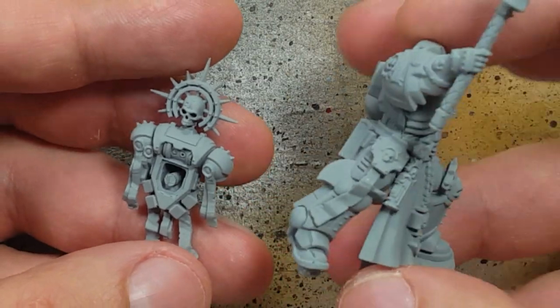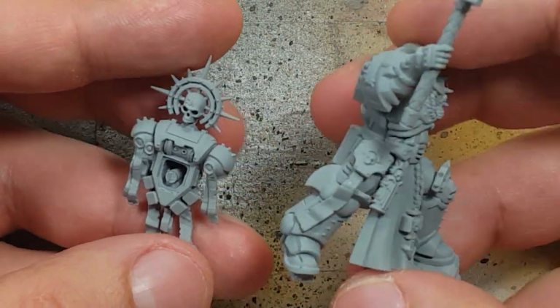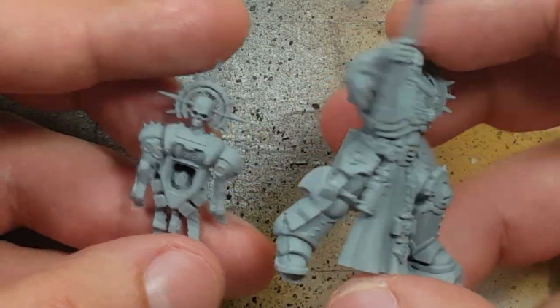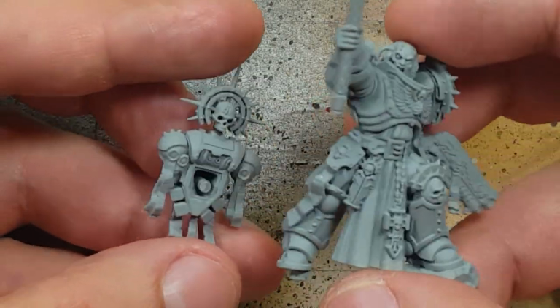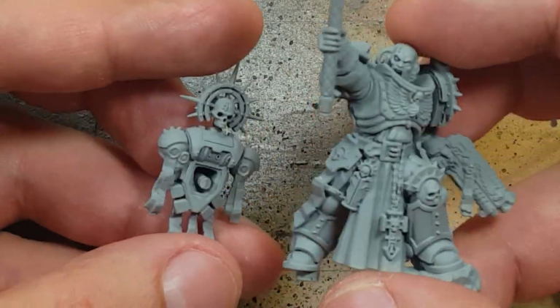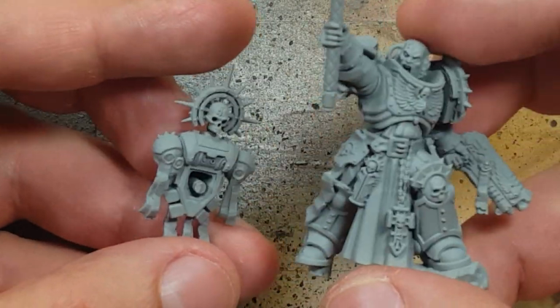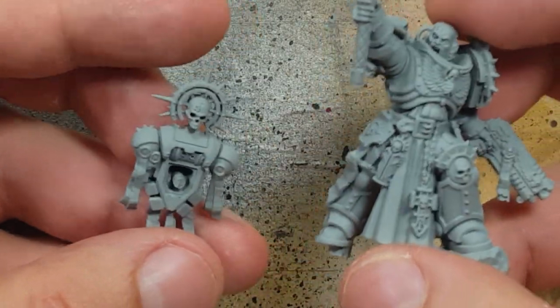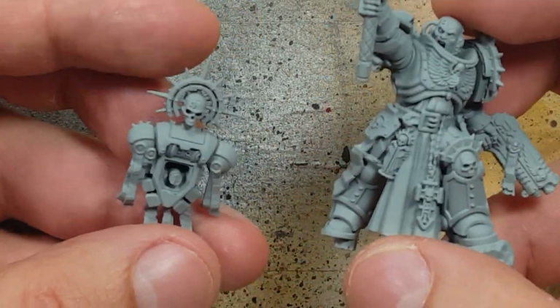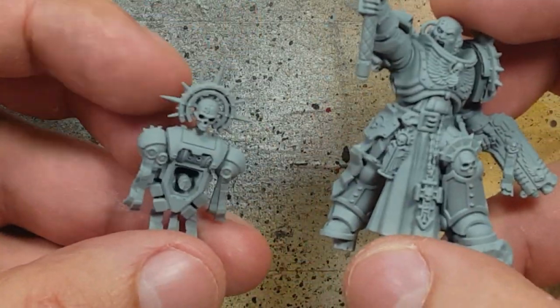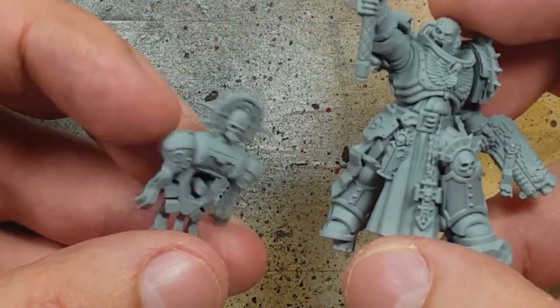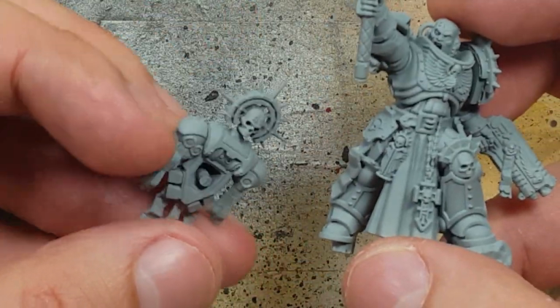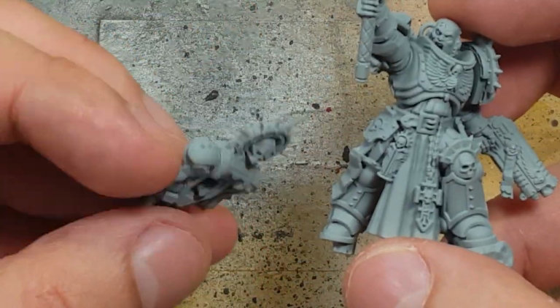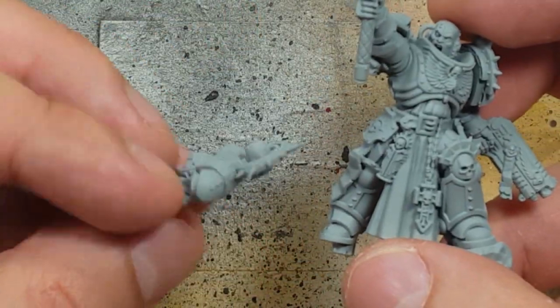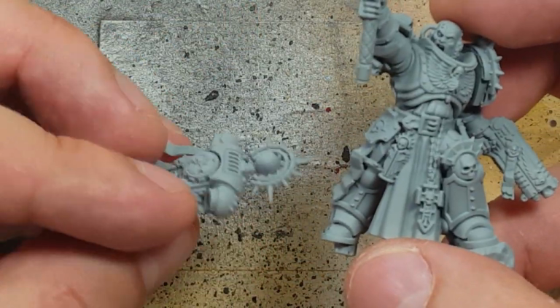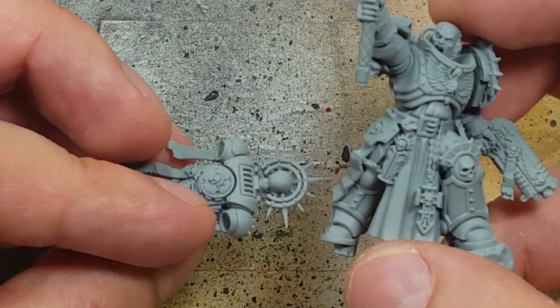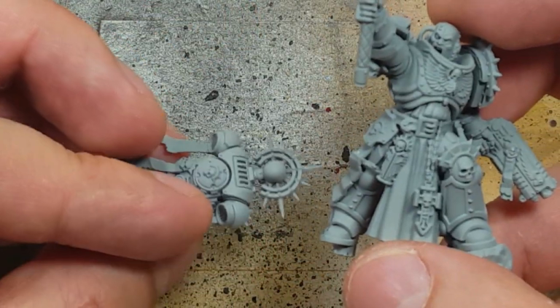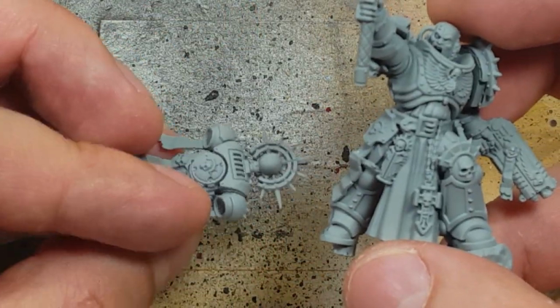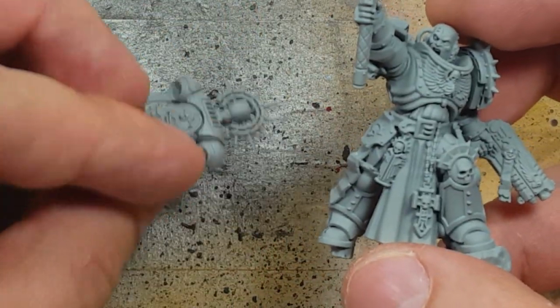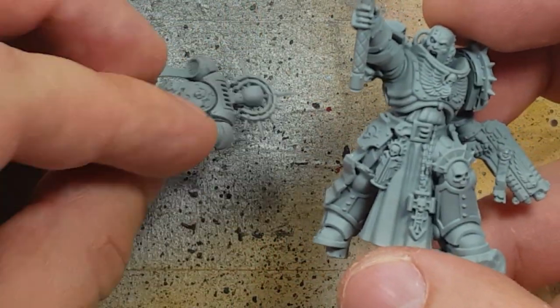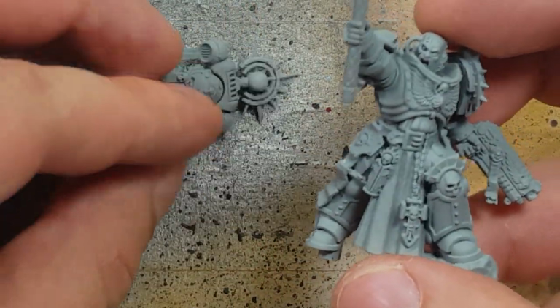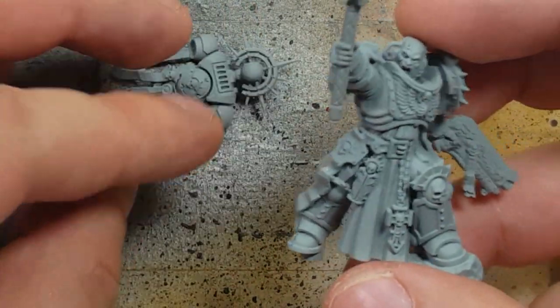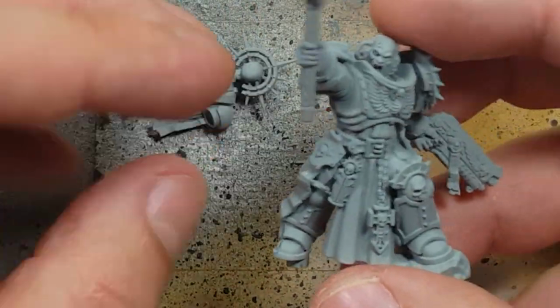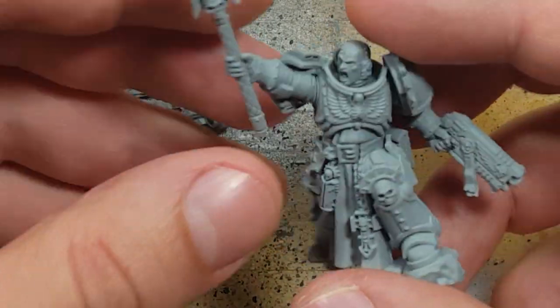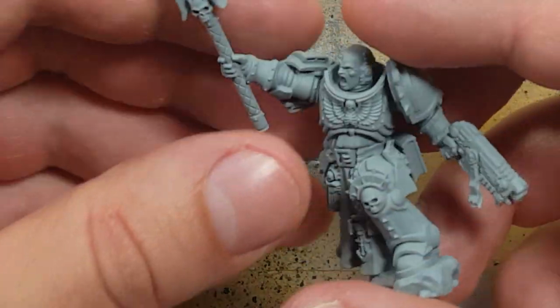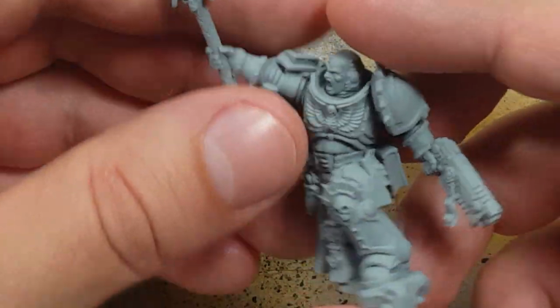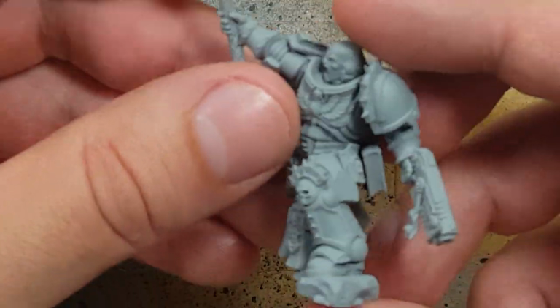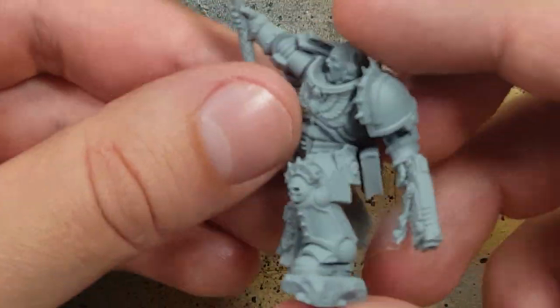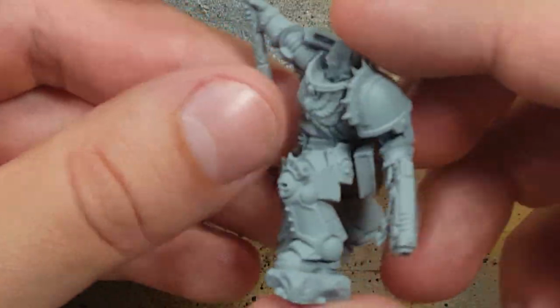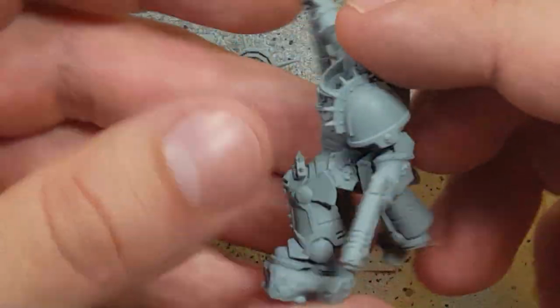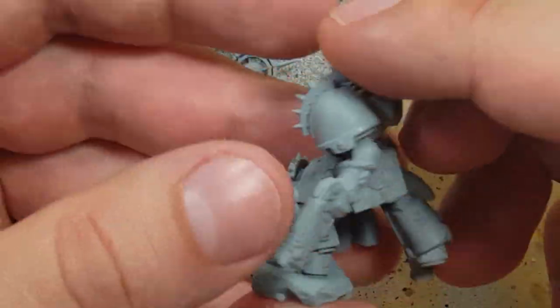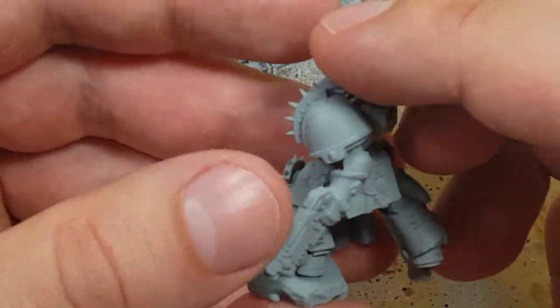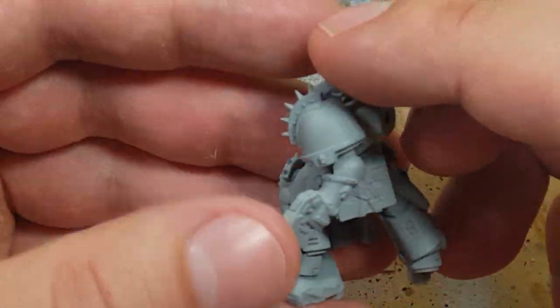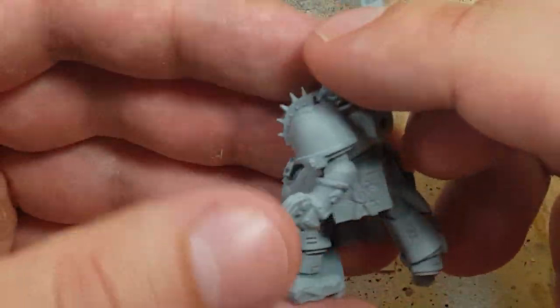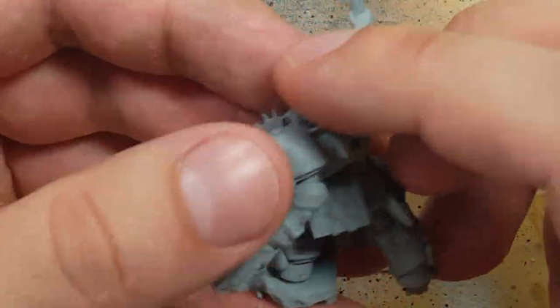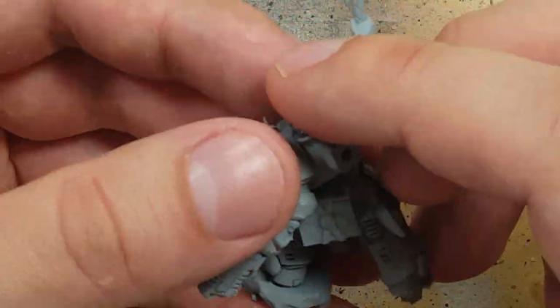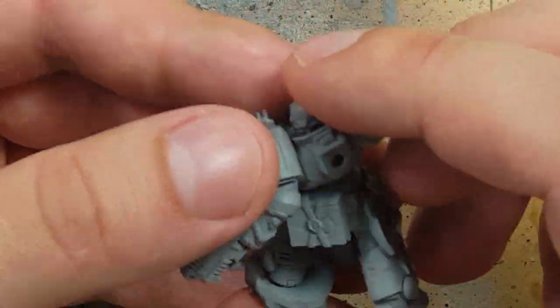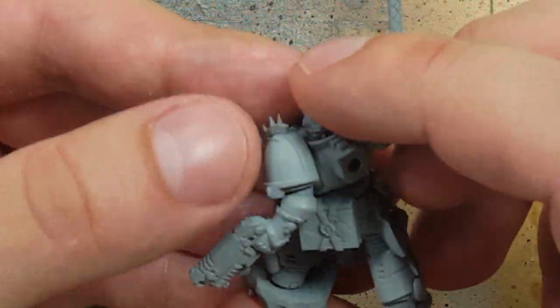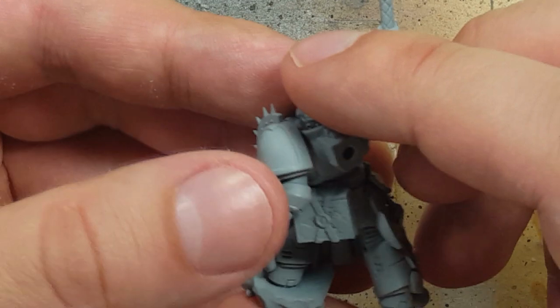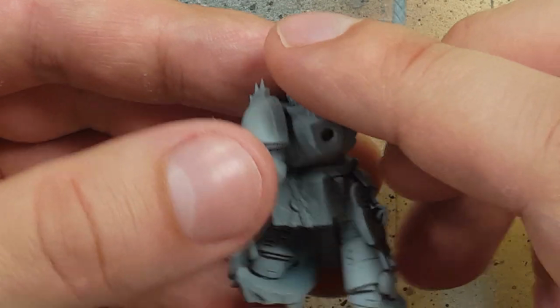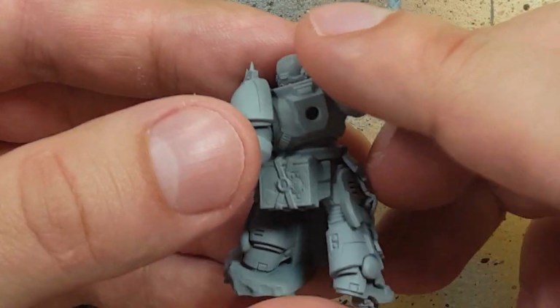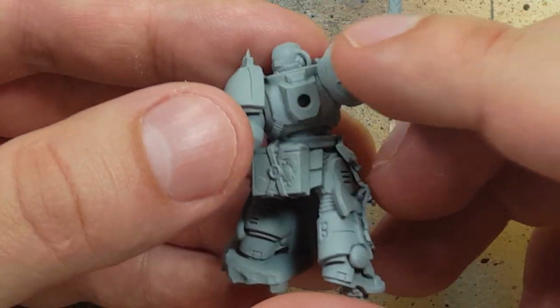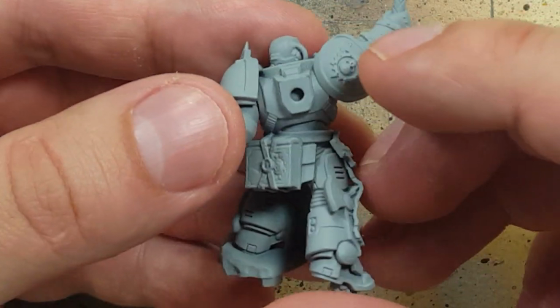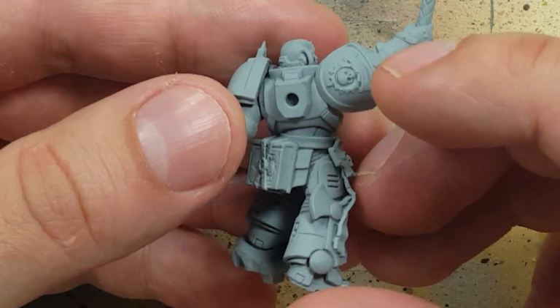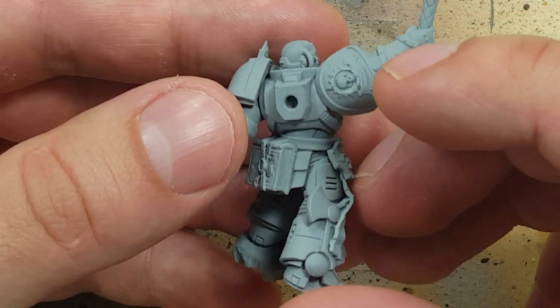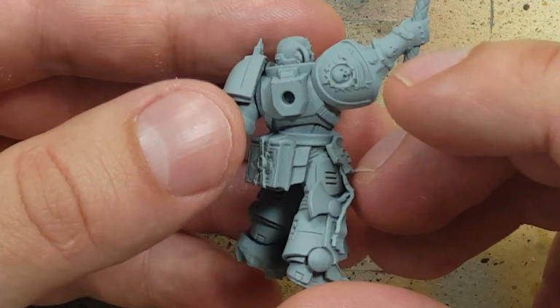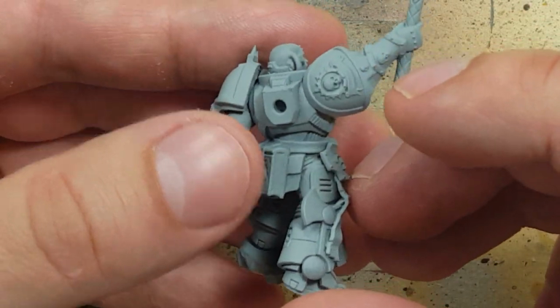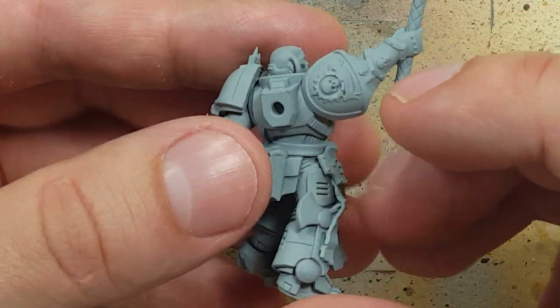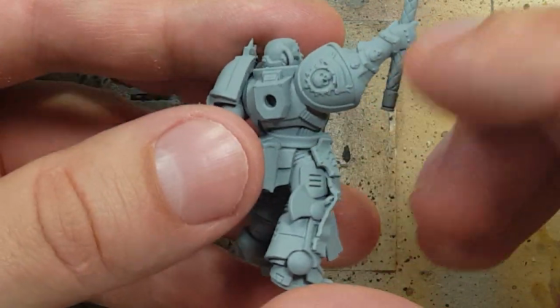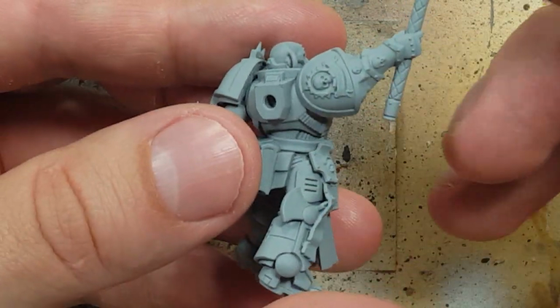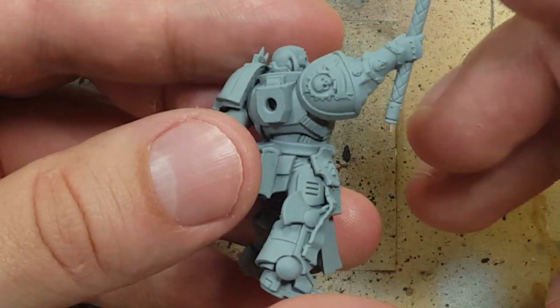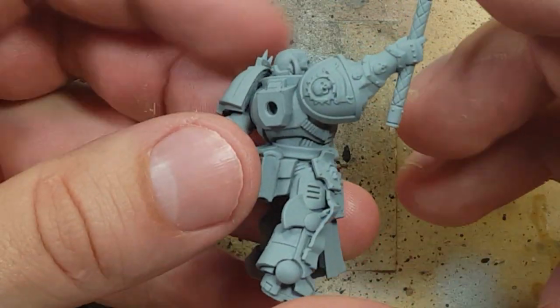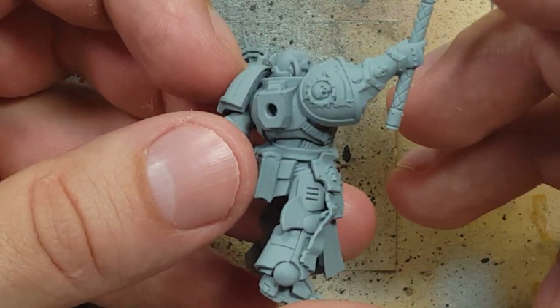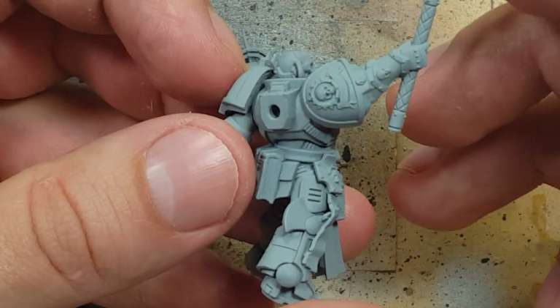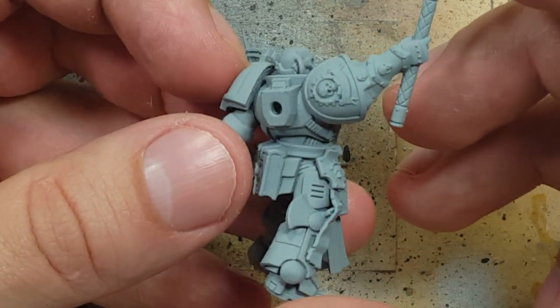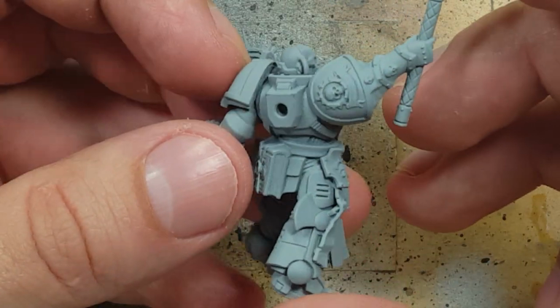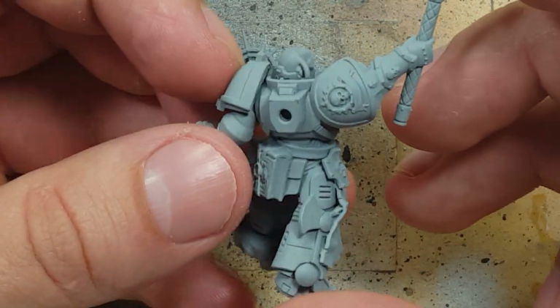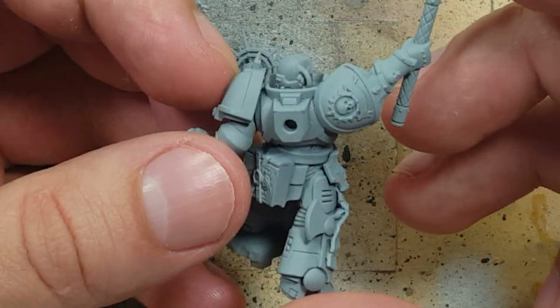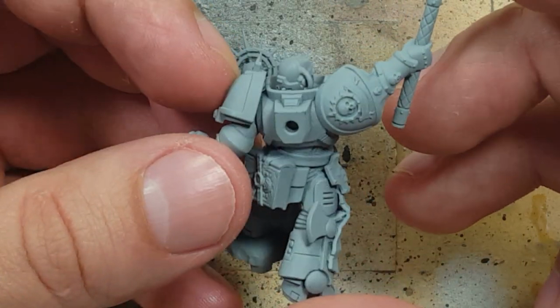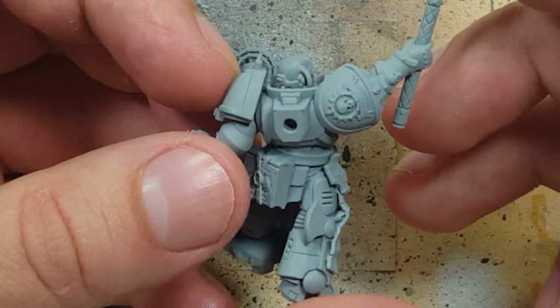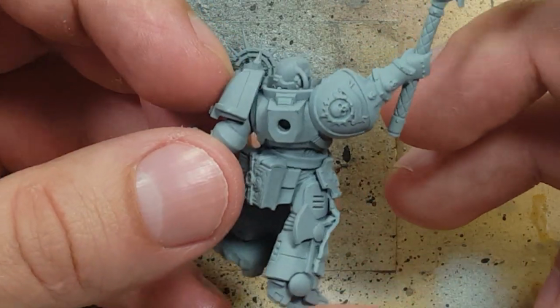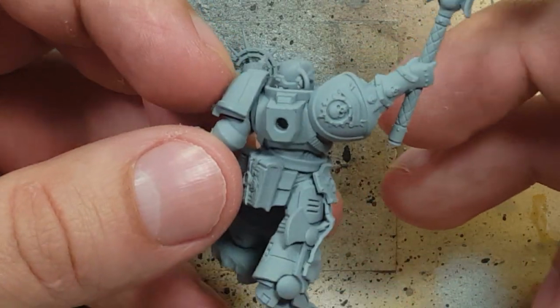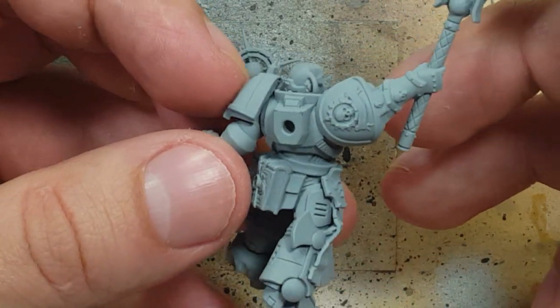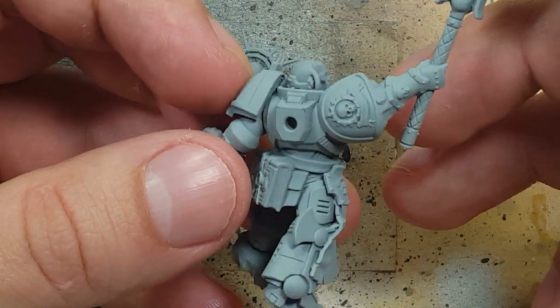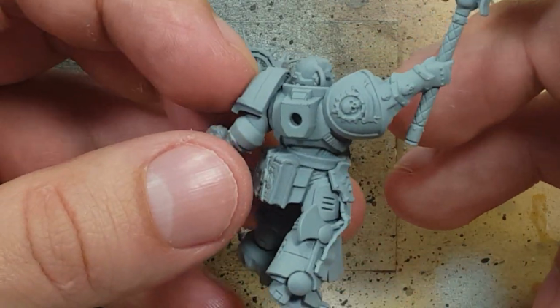I've already assembled the entire model. There doesn't look like there's anything that'll get in the way of painting except for the backpack, so I kept that separate.